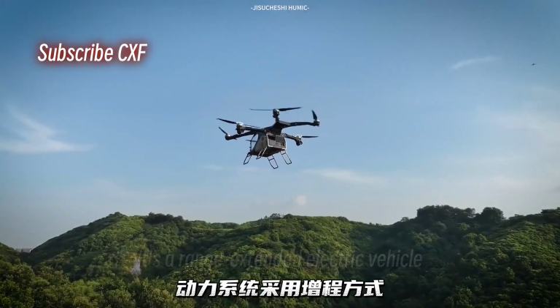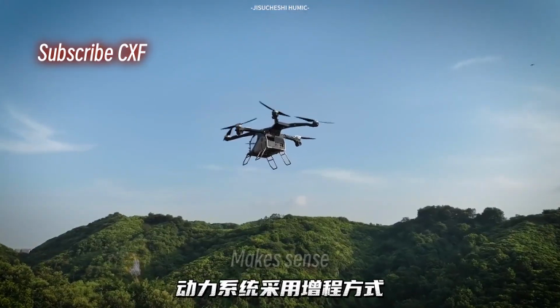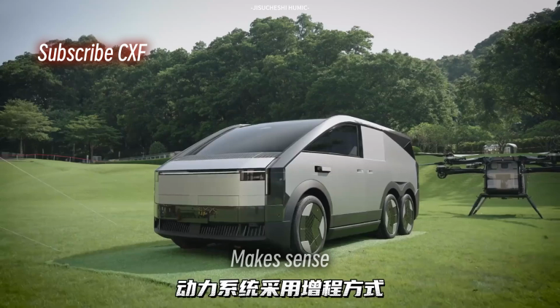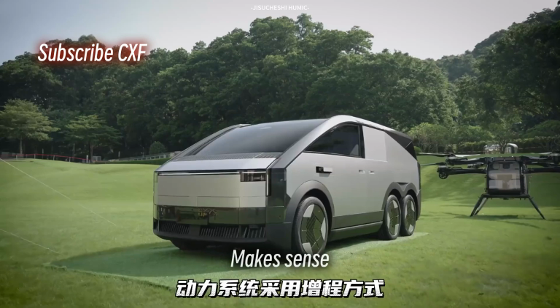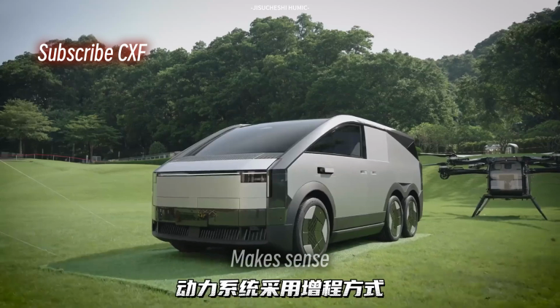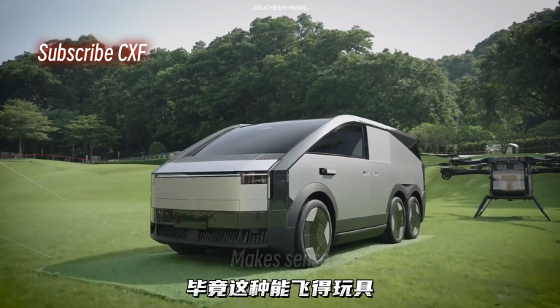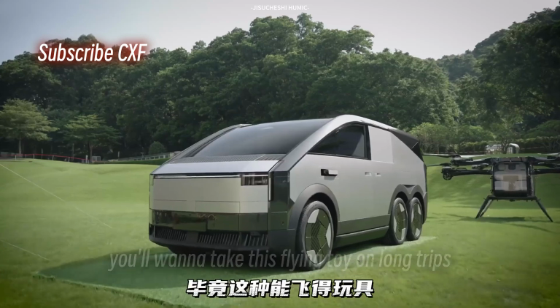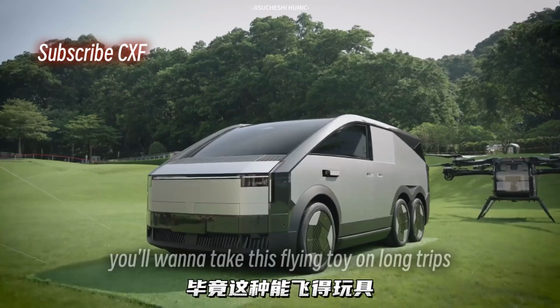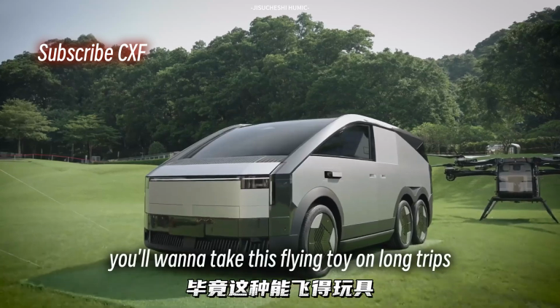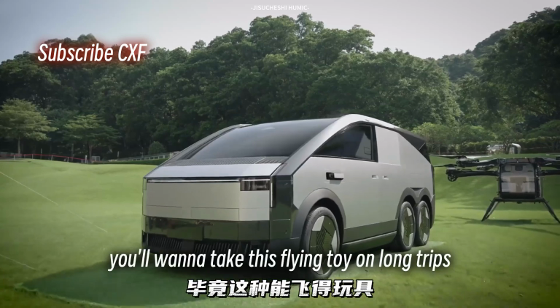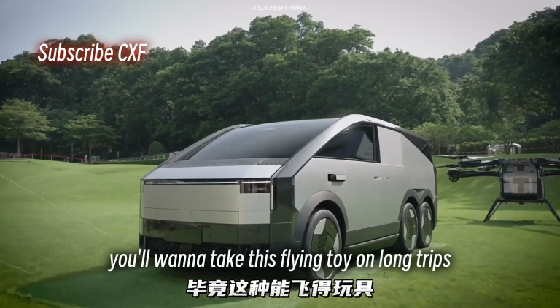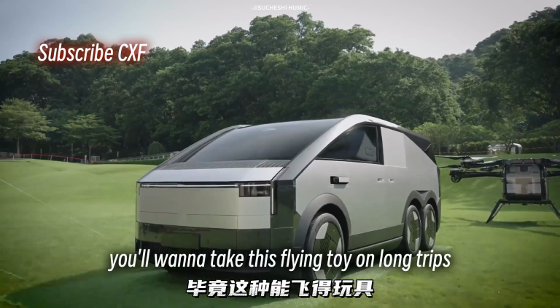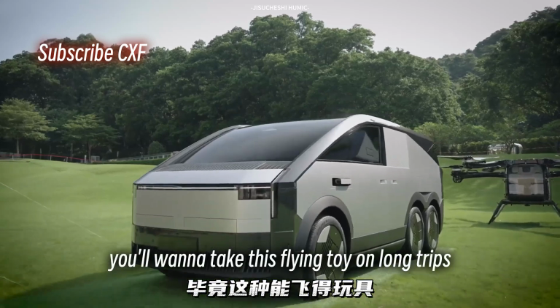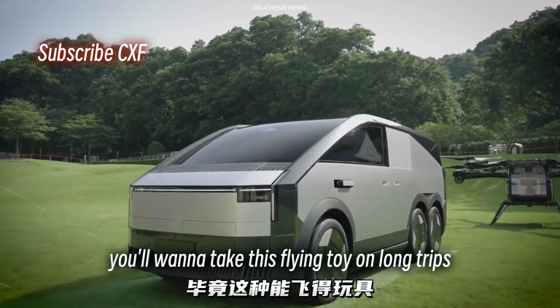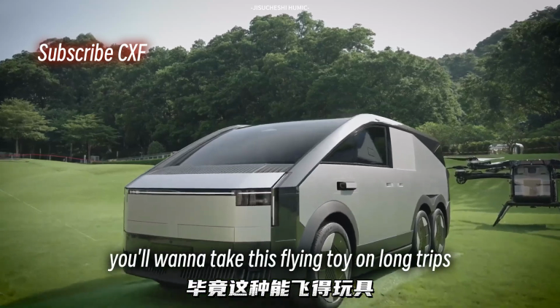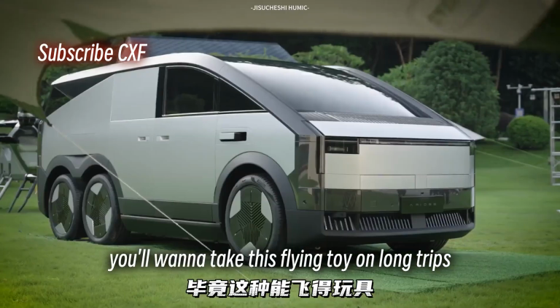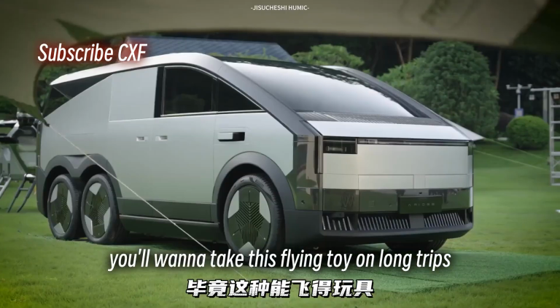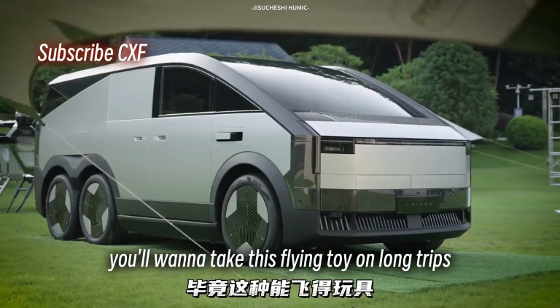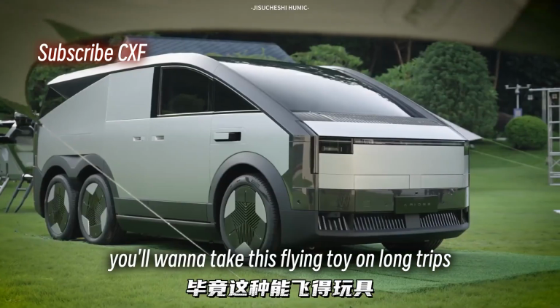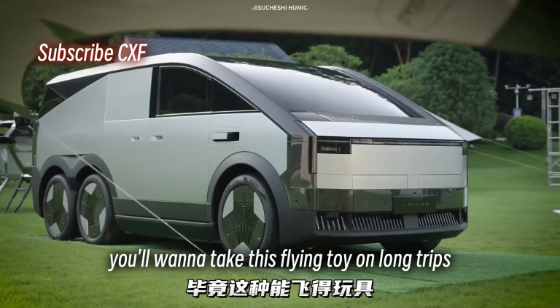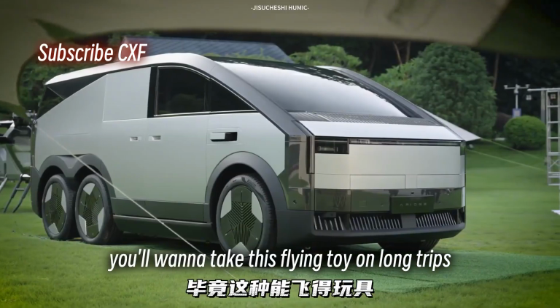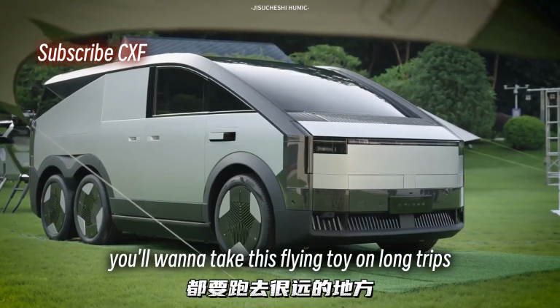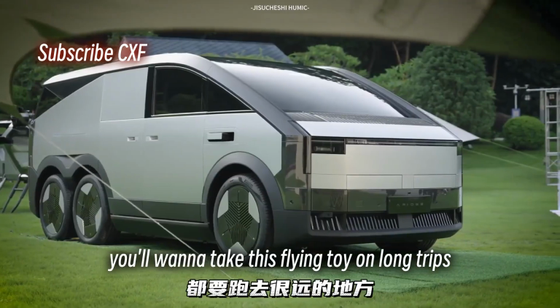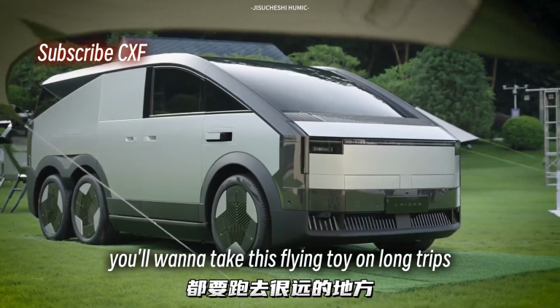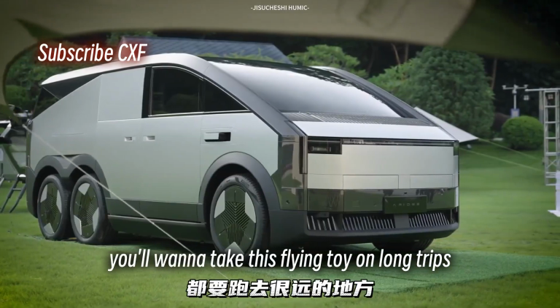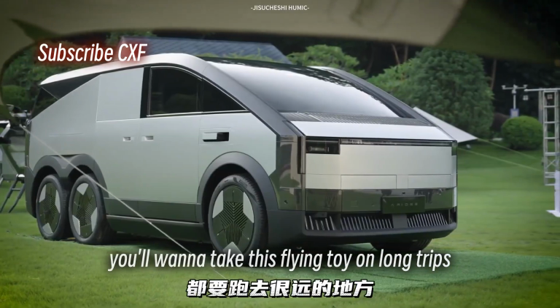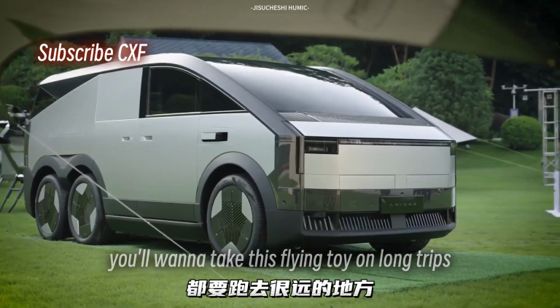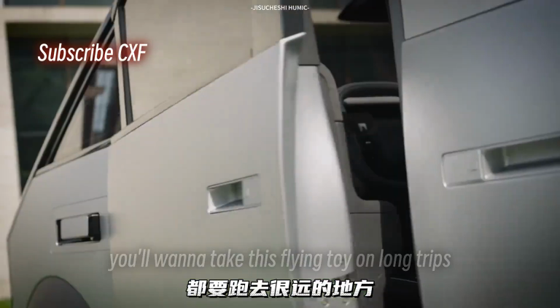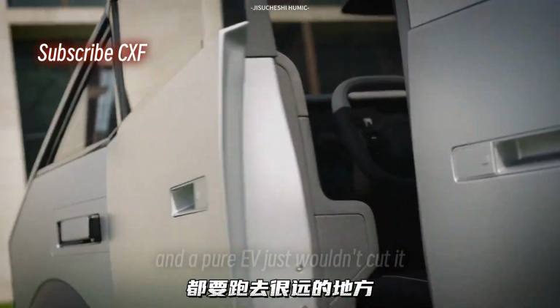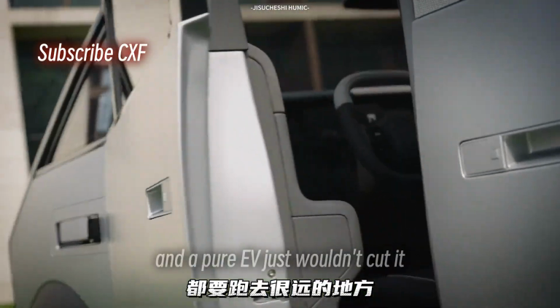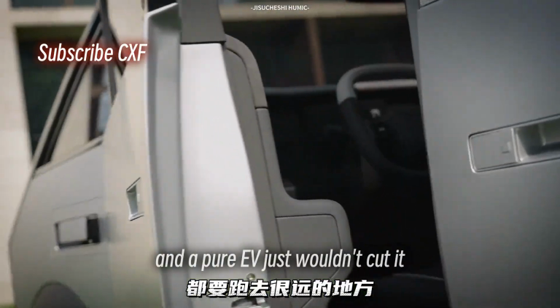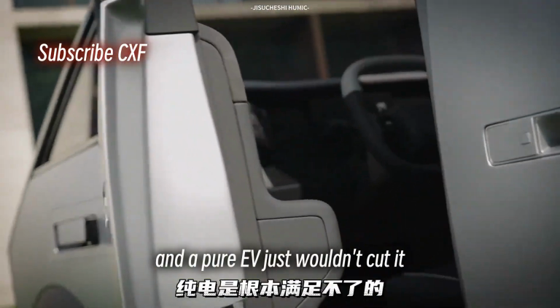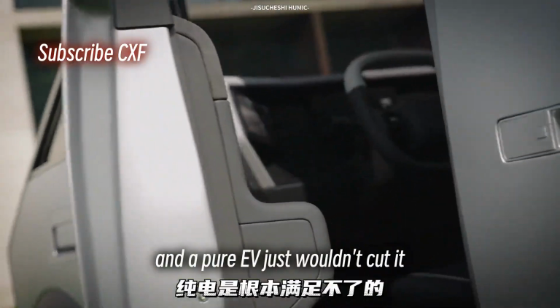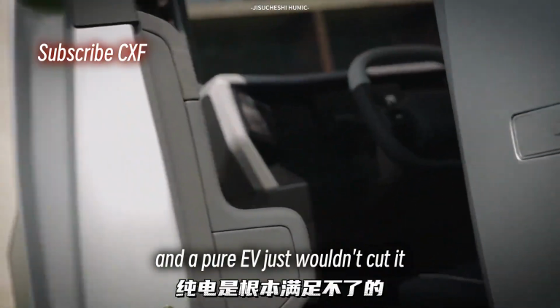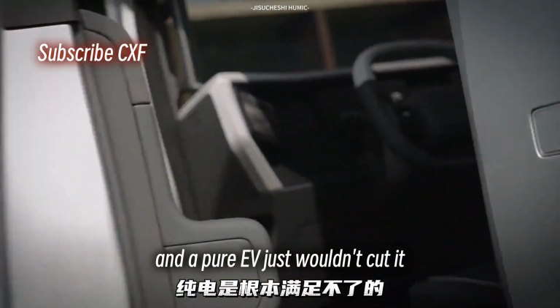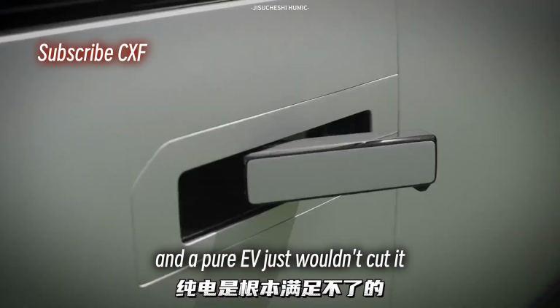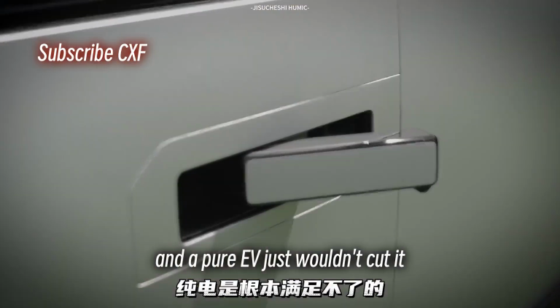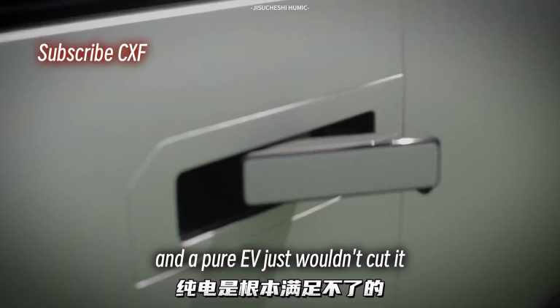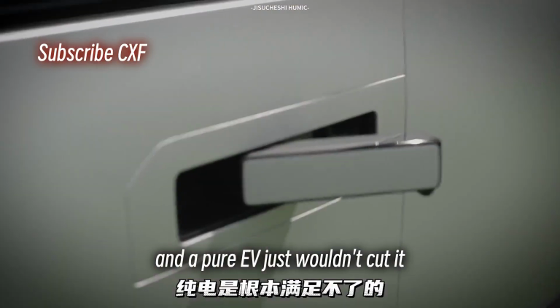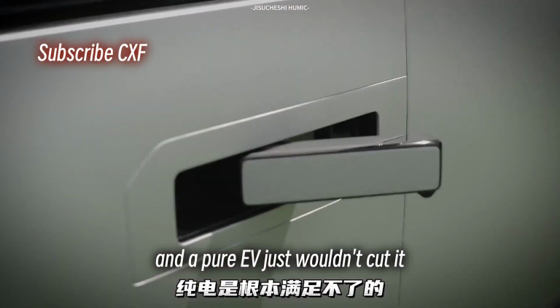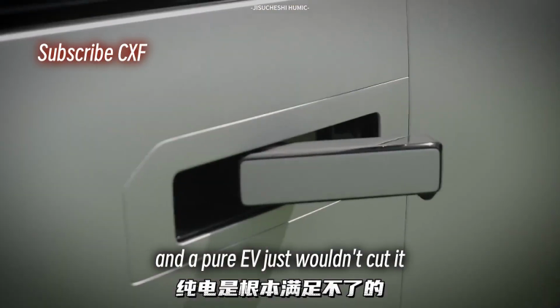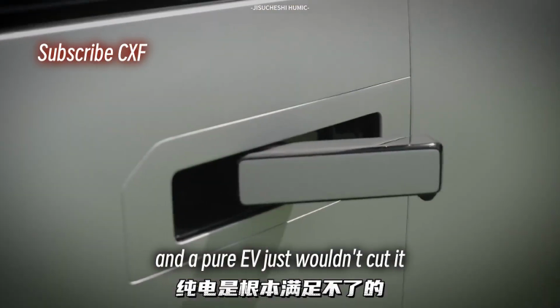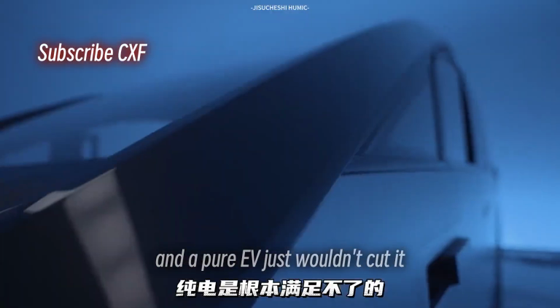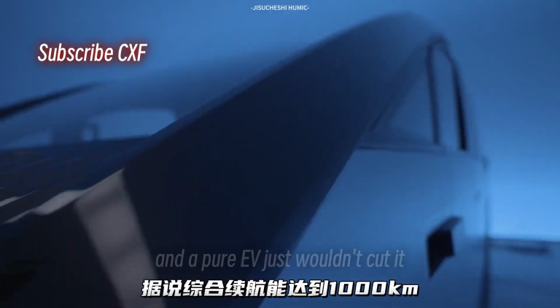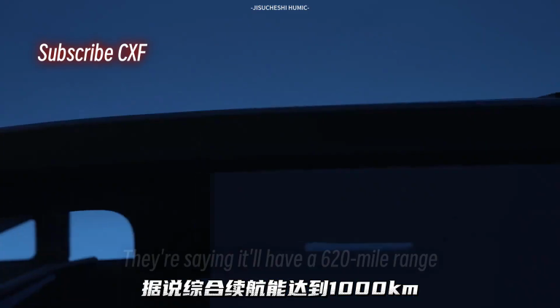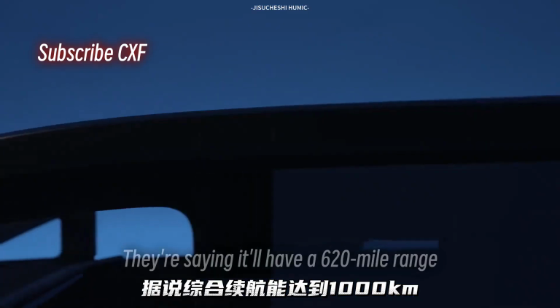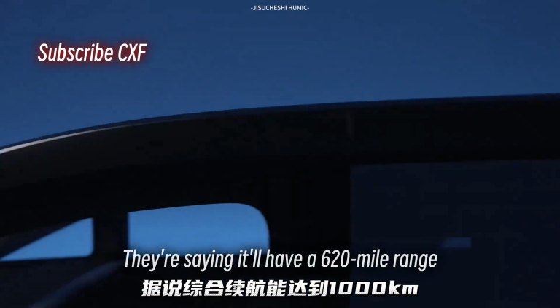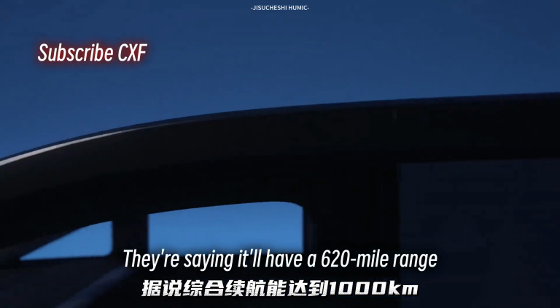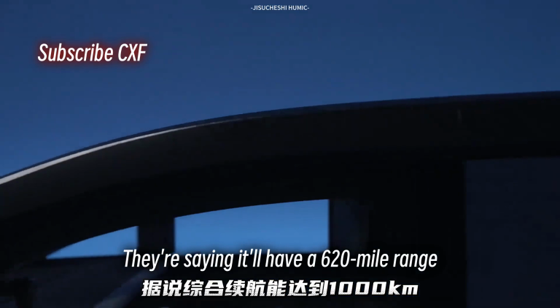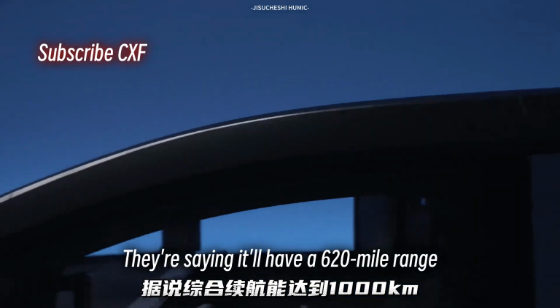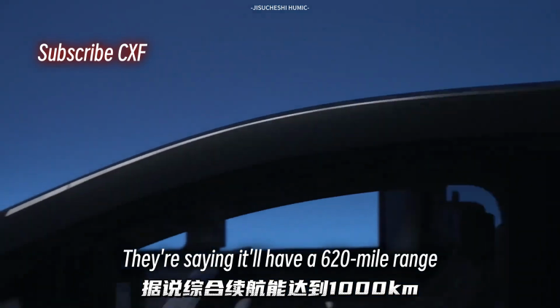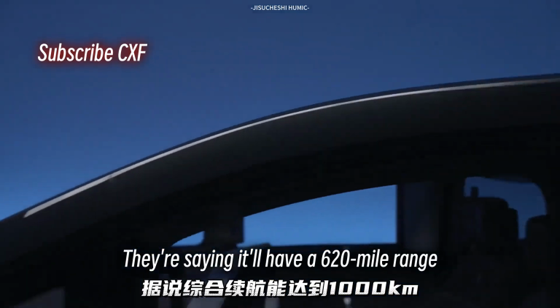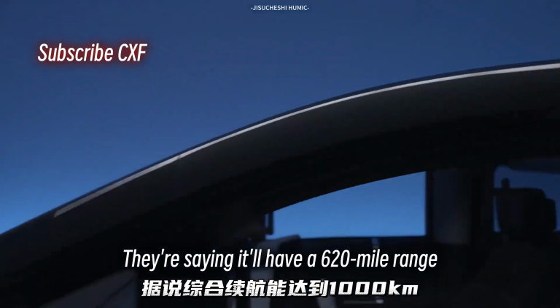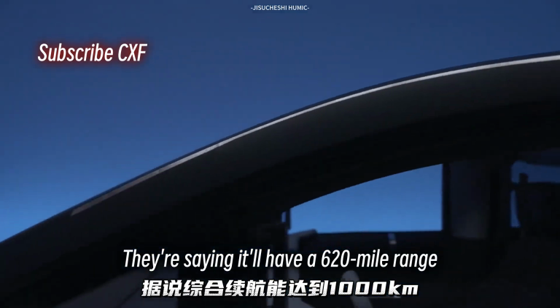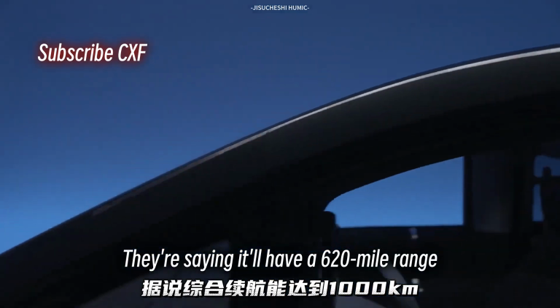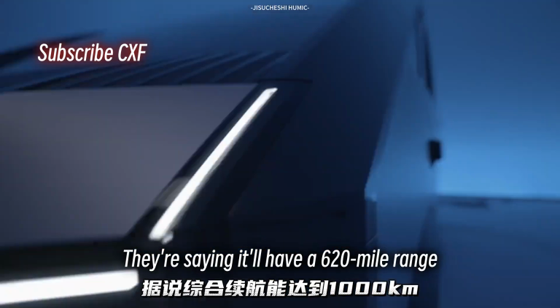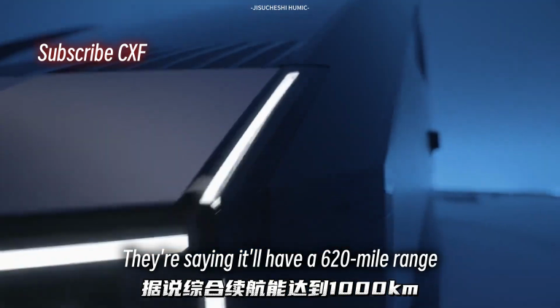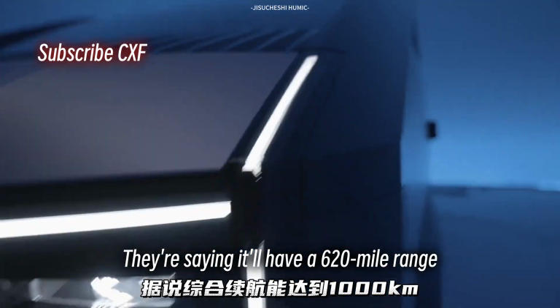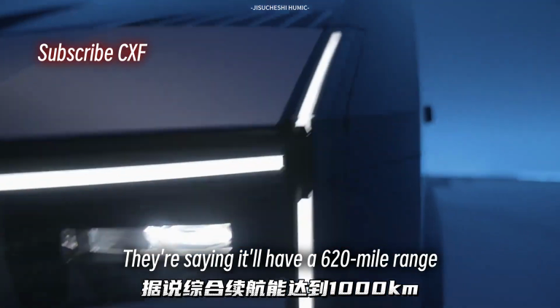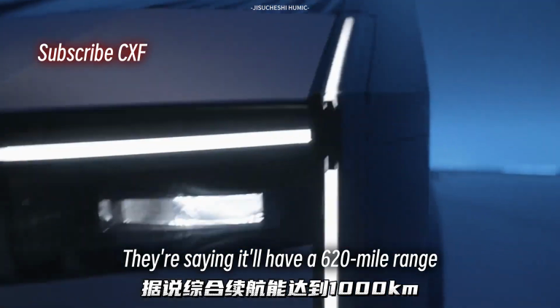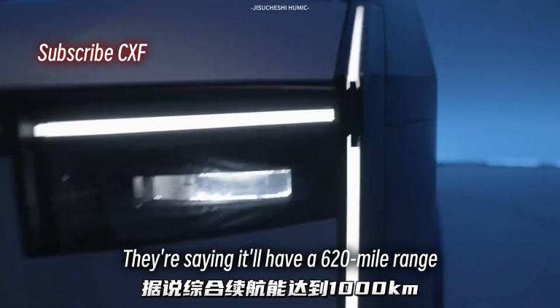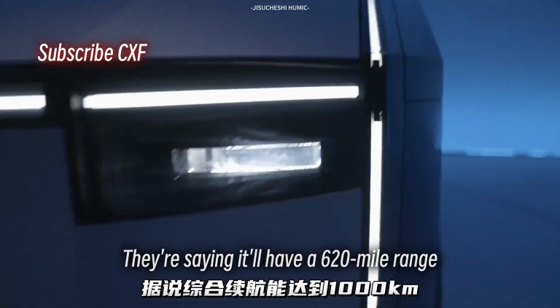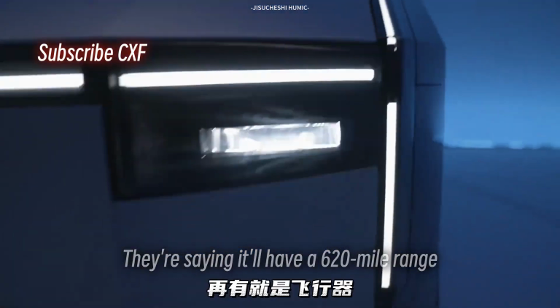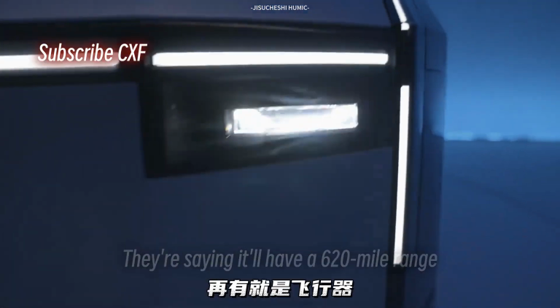It's a range-extended electric vehicle — makes sense. You'll wanna take this flying toy on long trips, and a pure EV just wouldn't cut it. They're saying it'll have a 620-mile range.